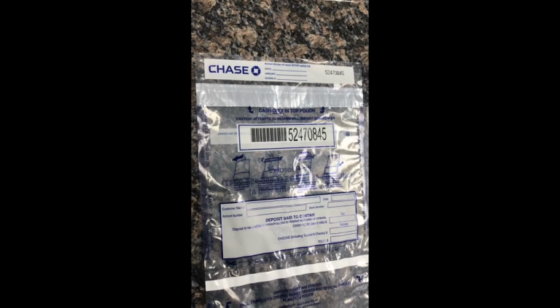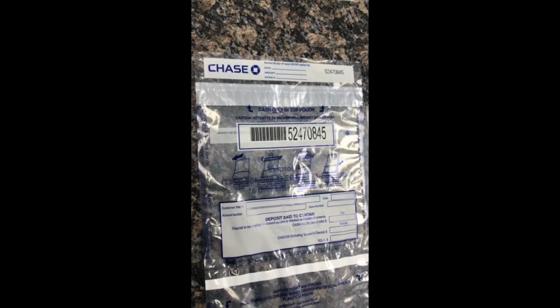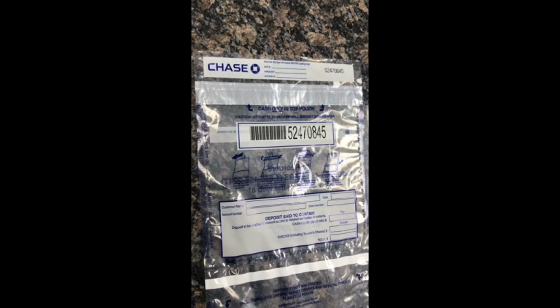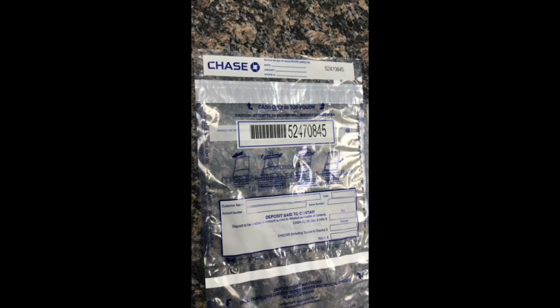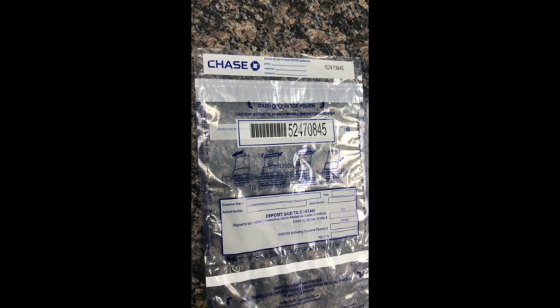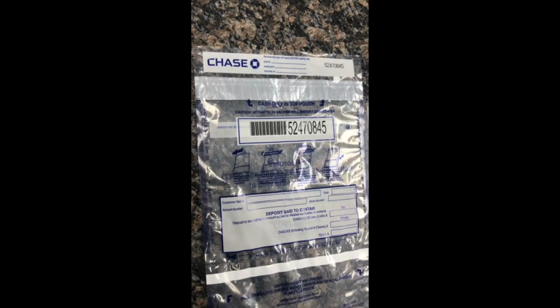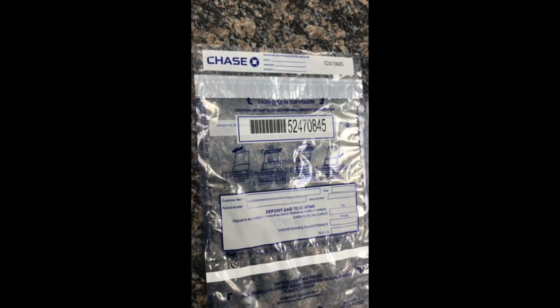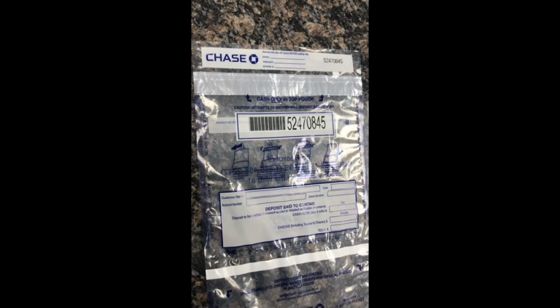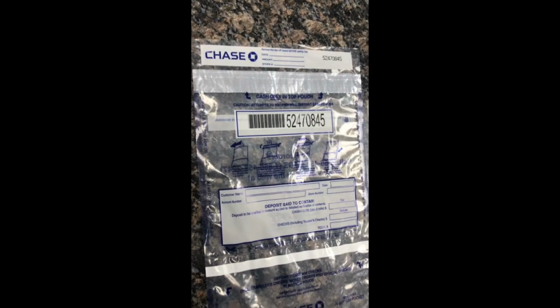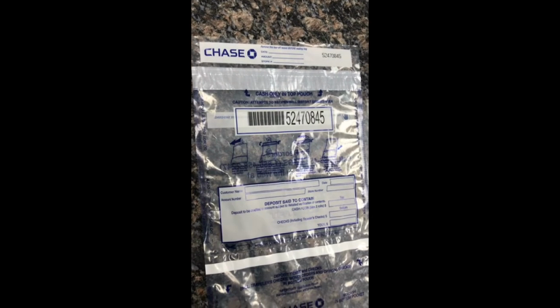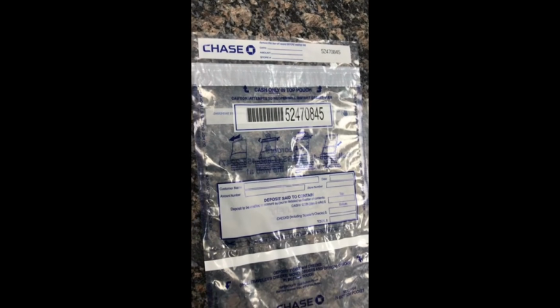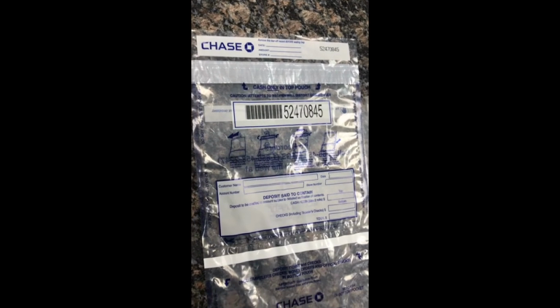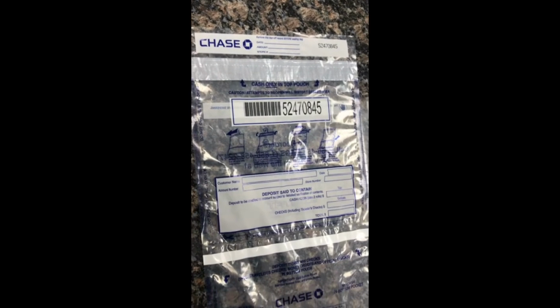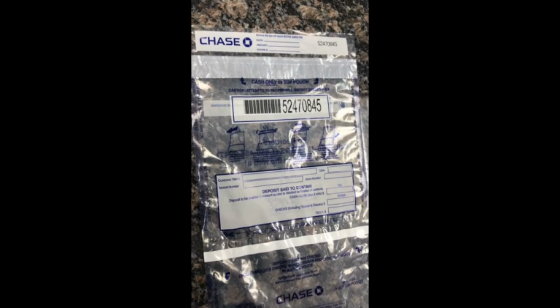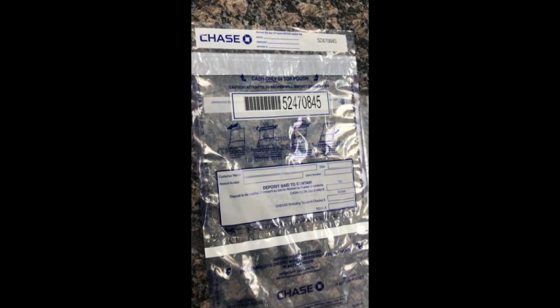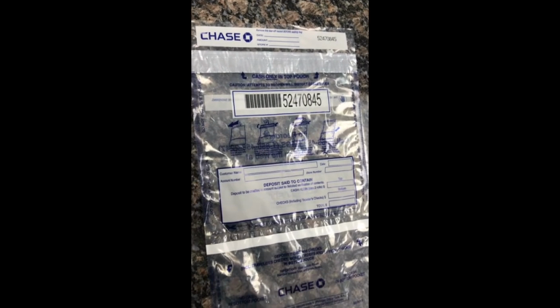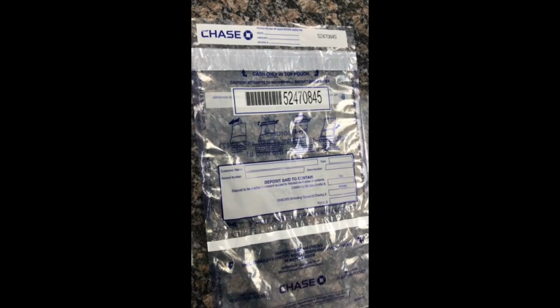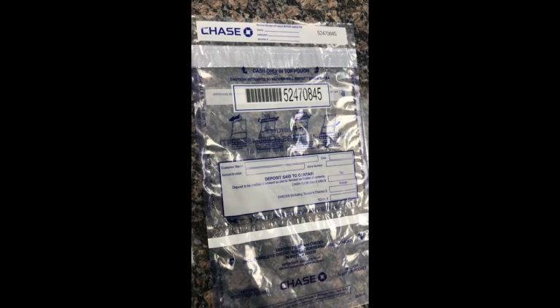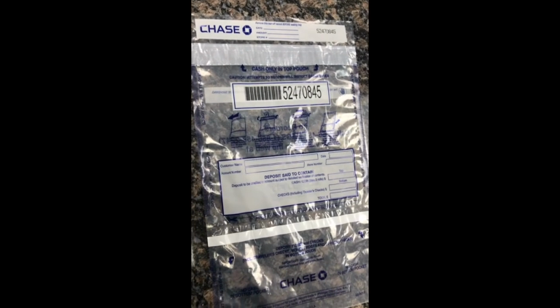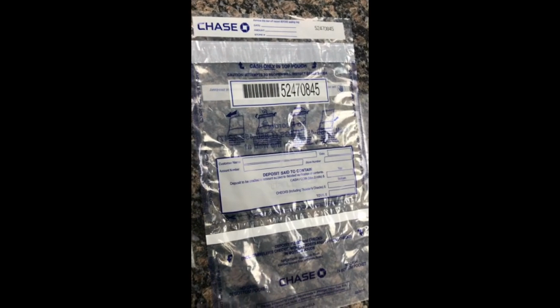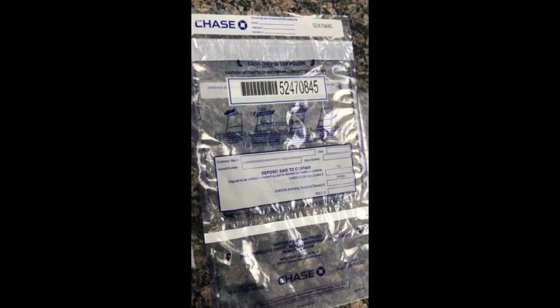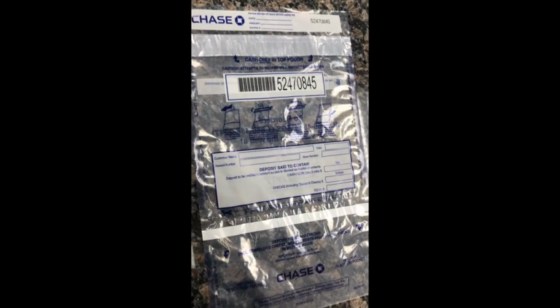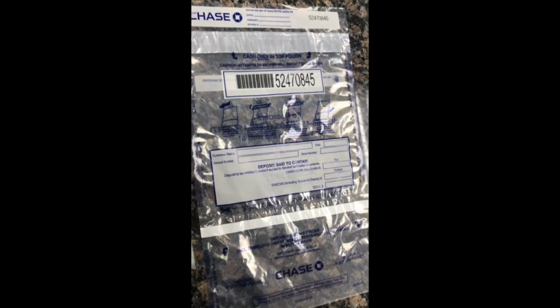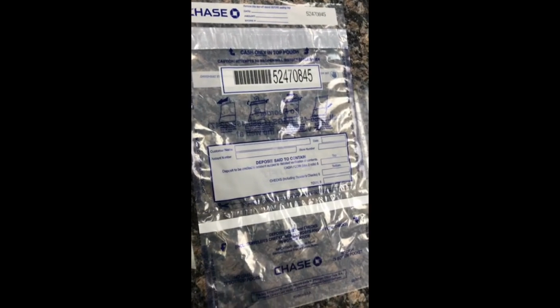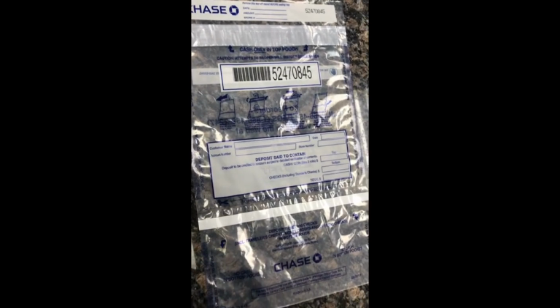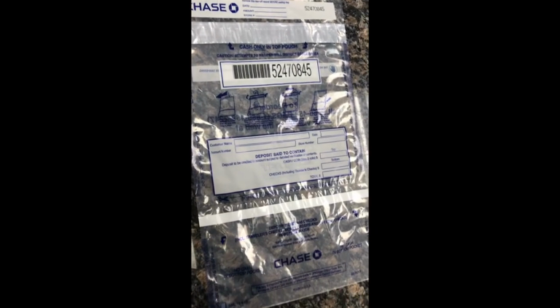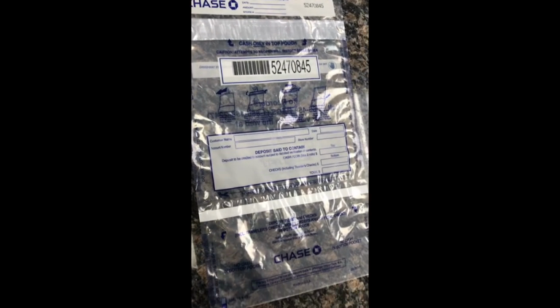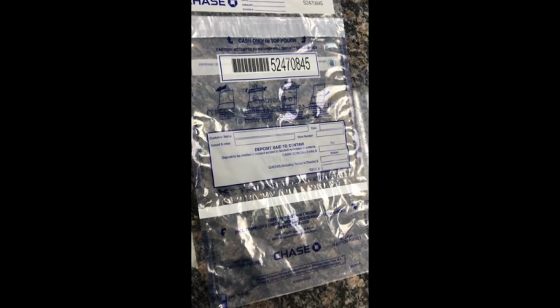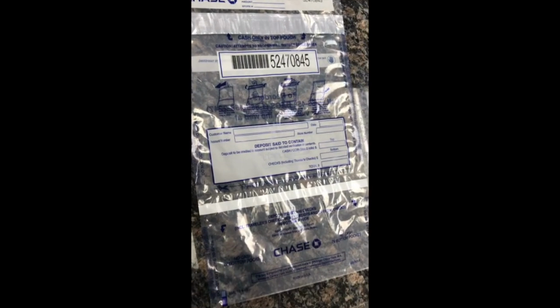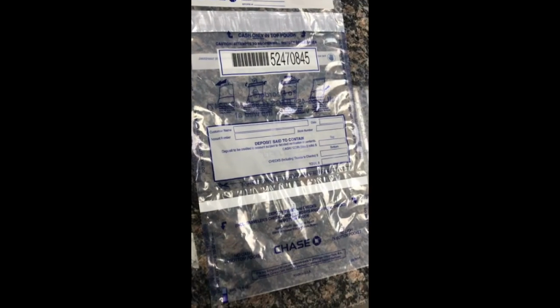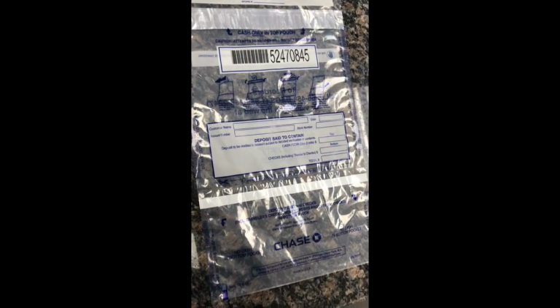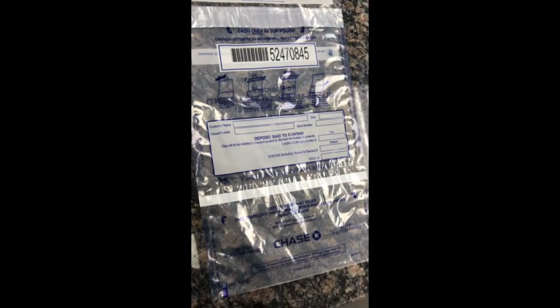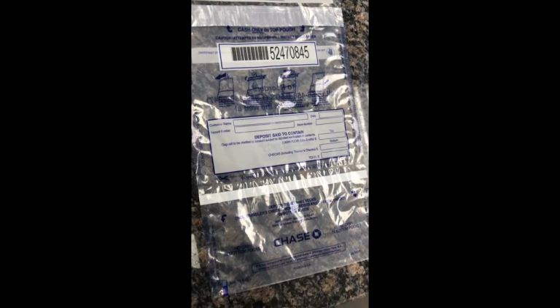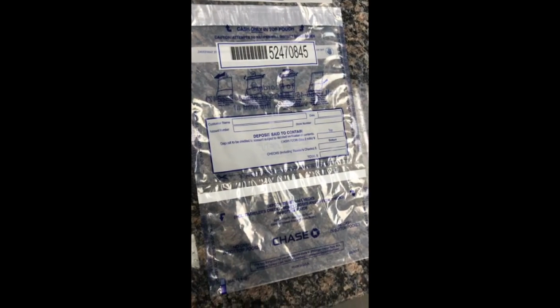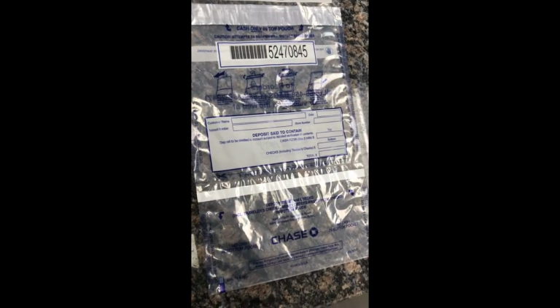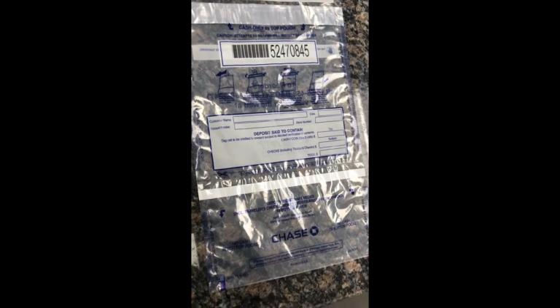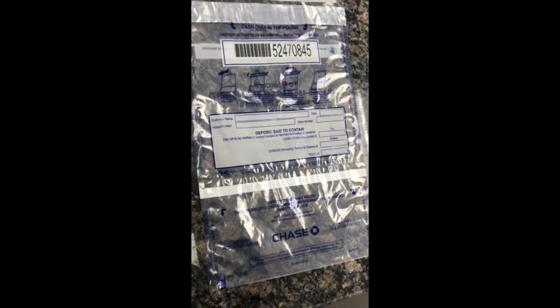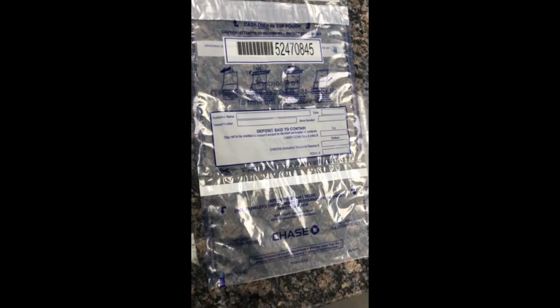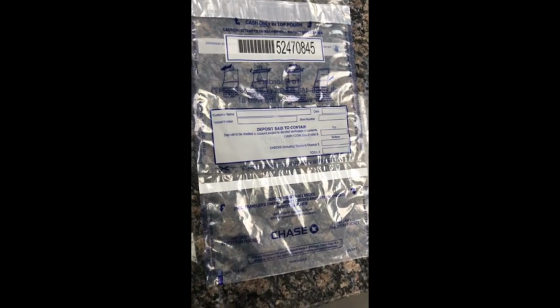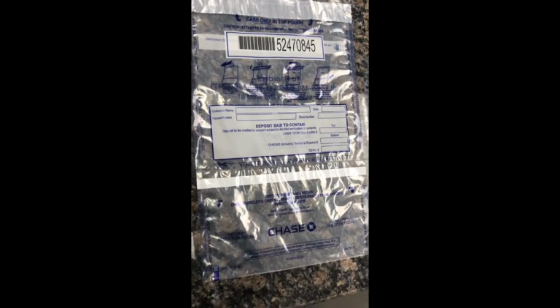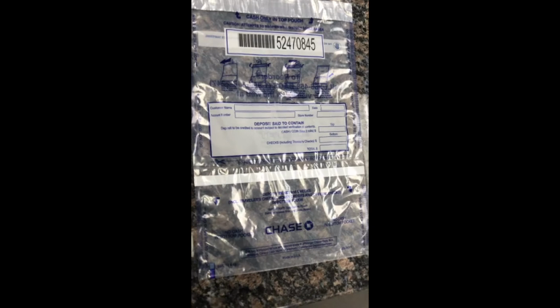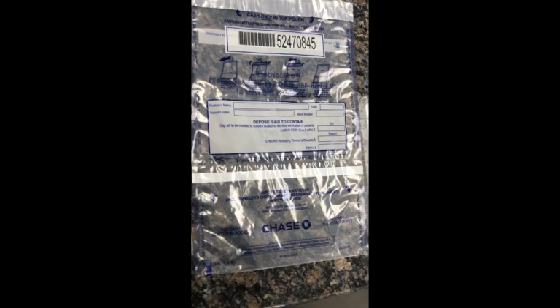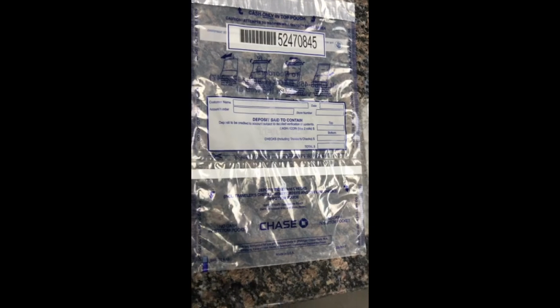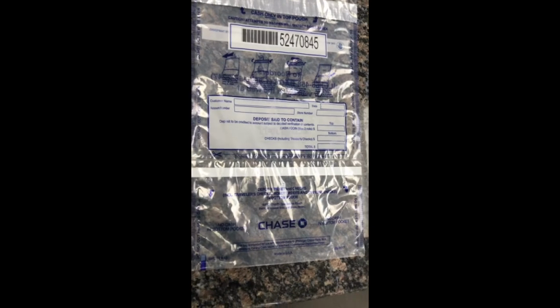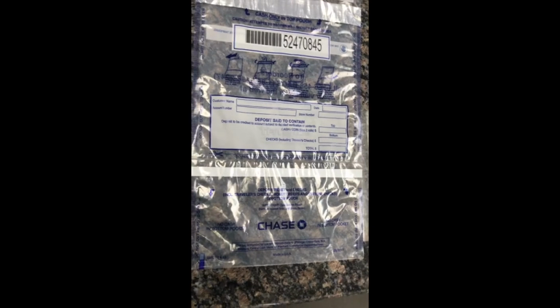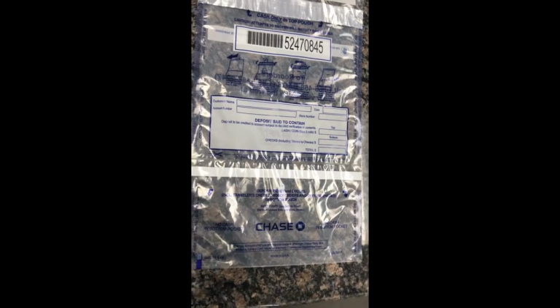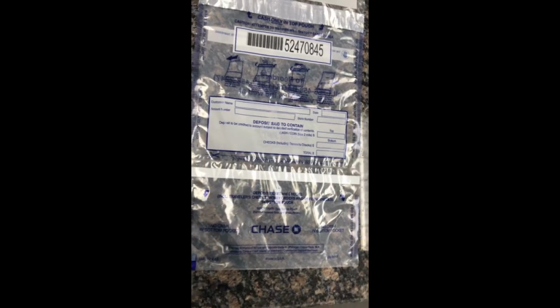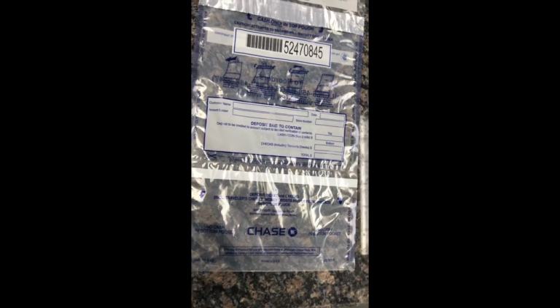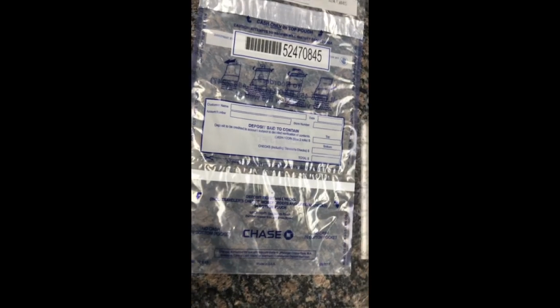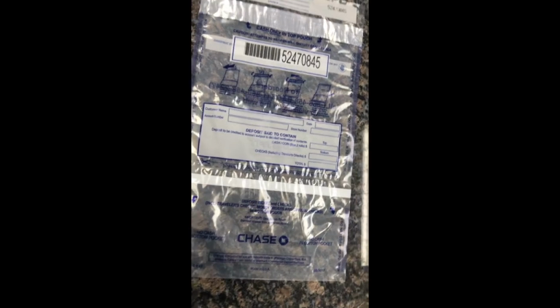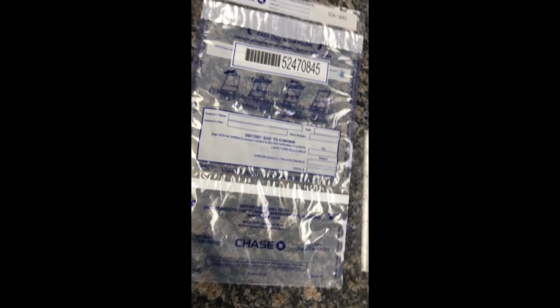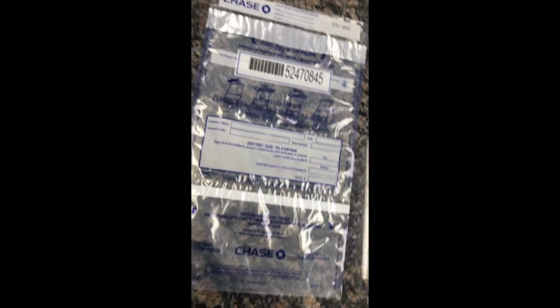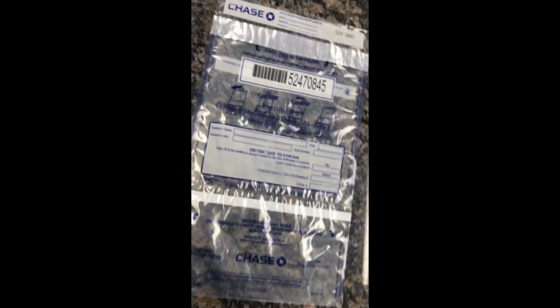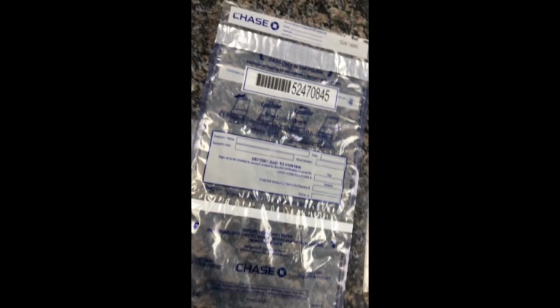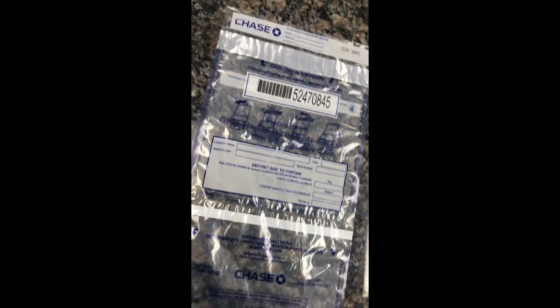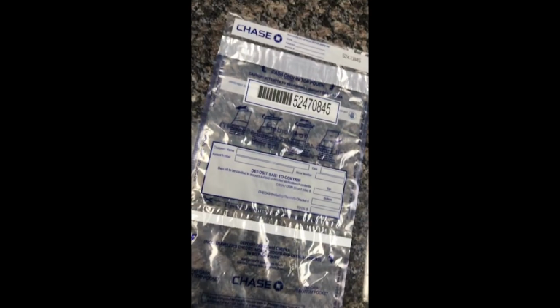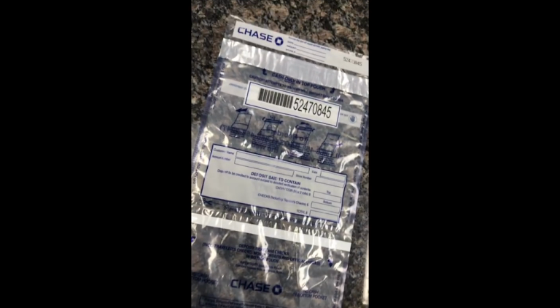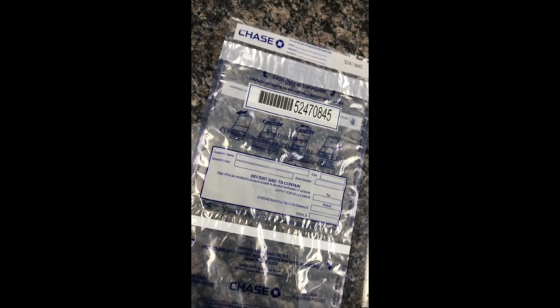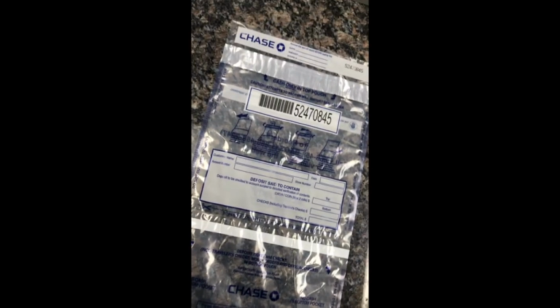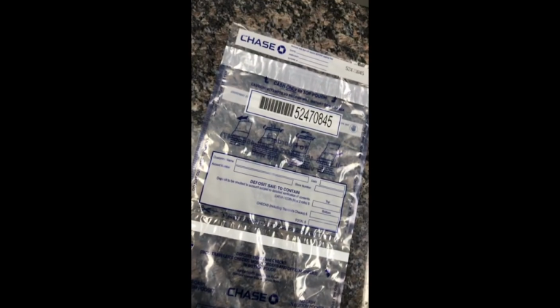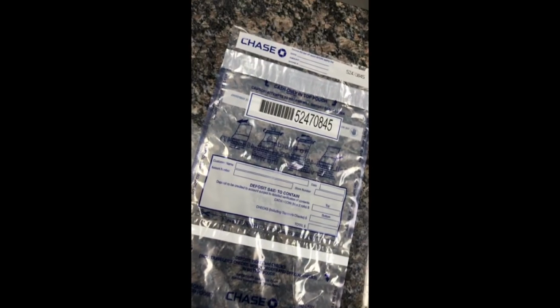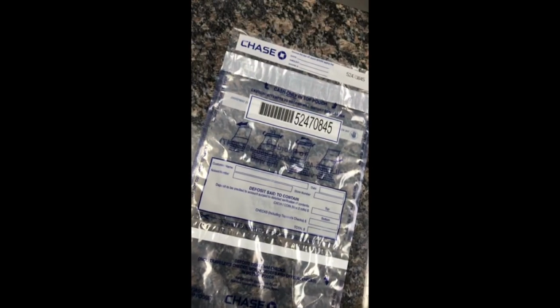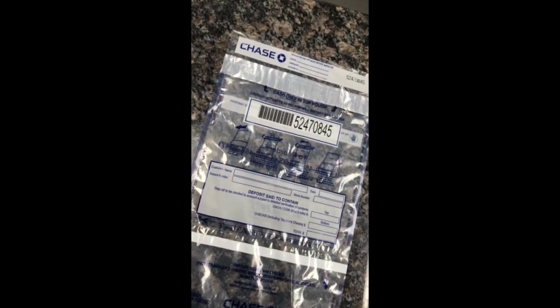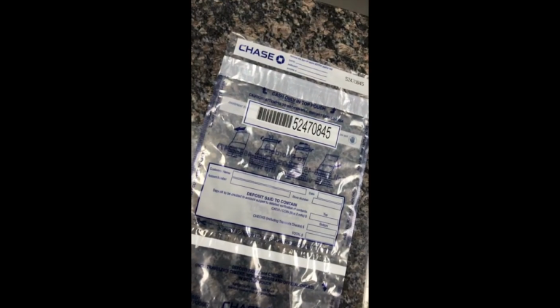Hi everyone! Today we're going to be going over how to make deposits using a Chase Bank bag.